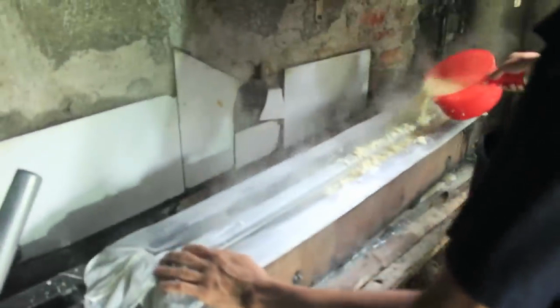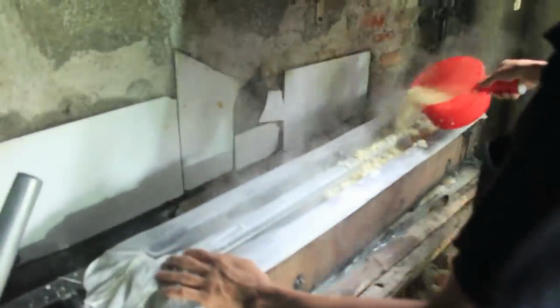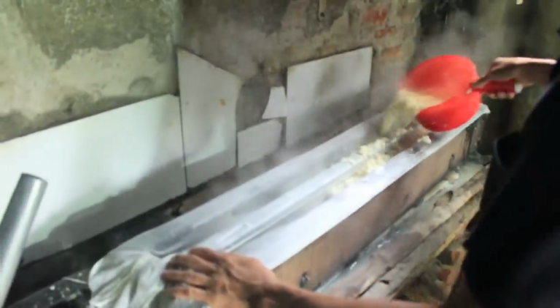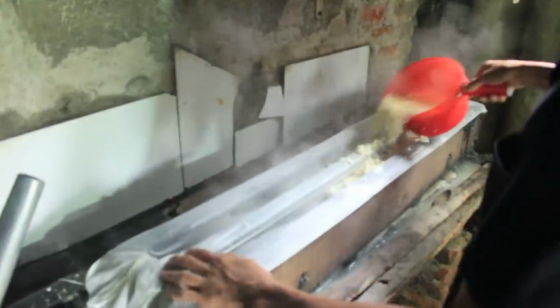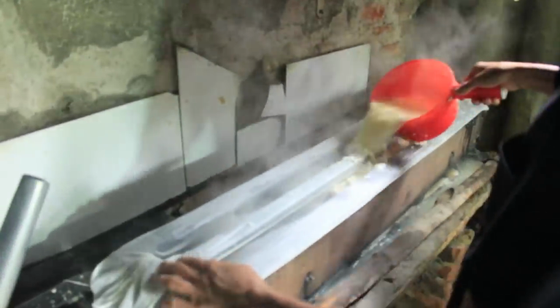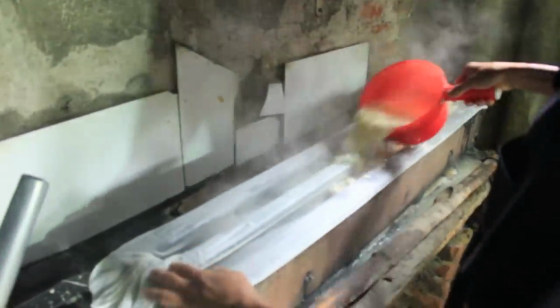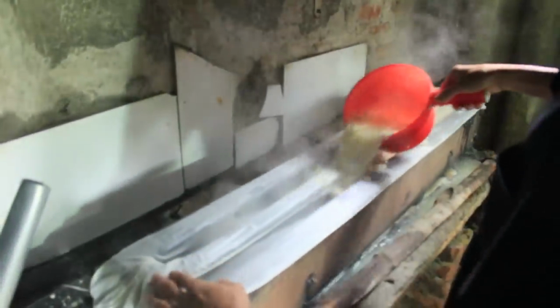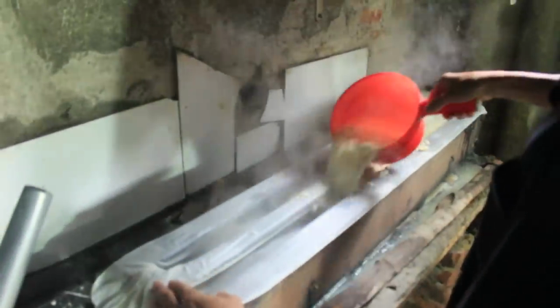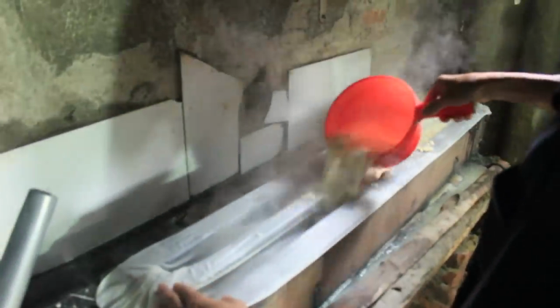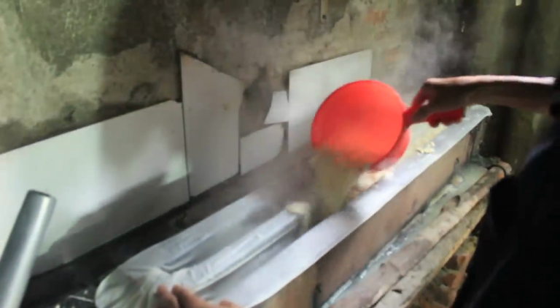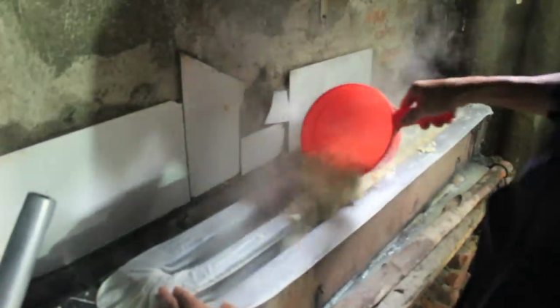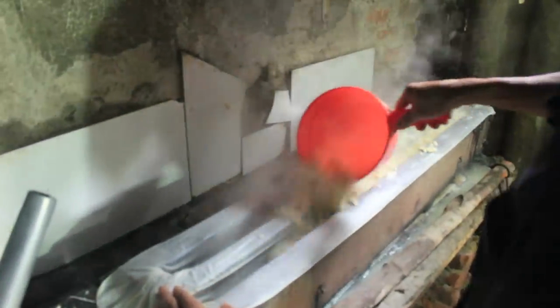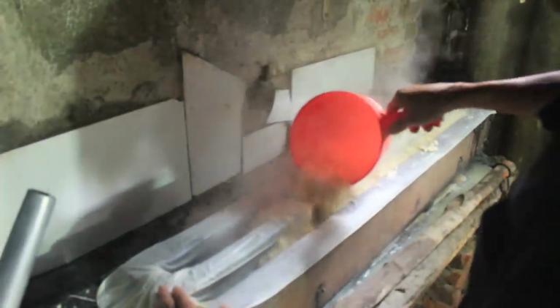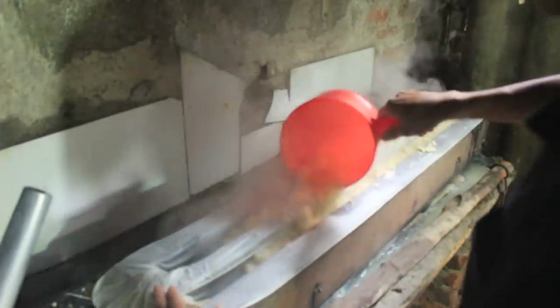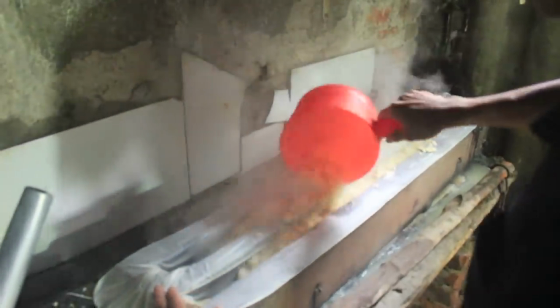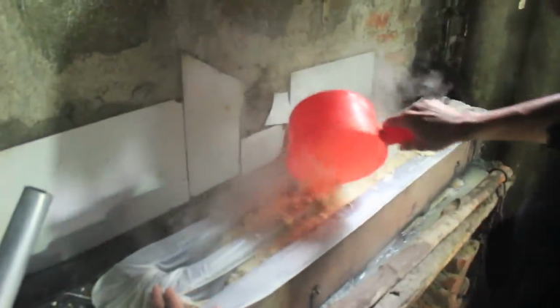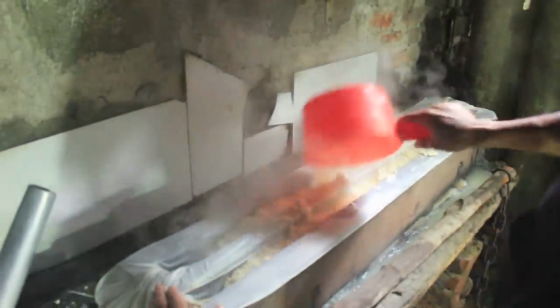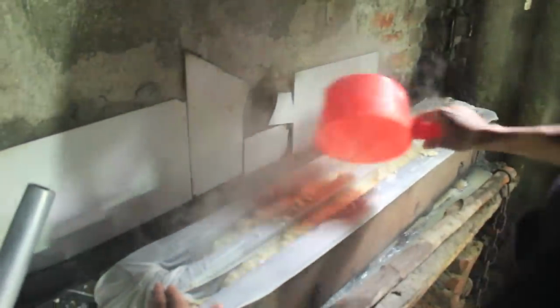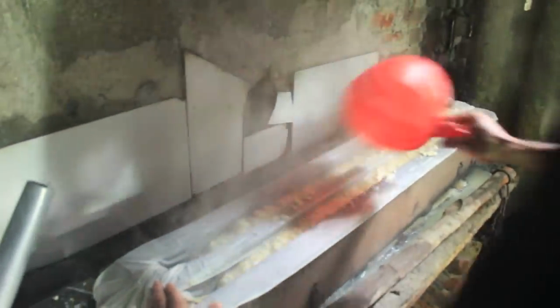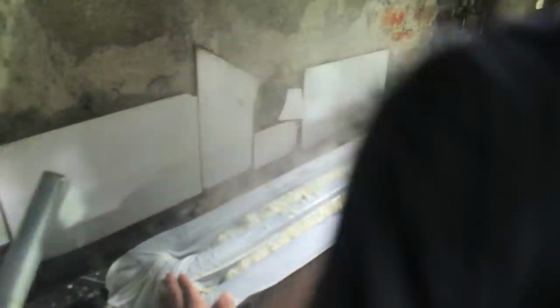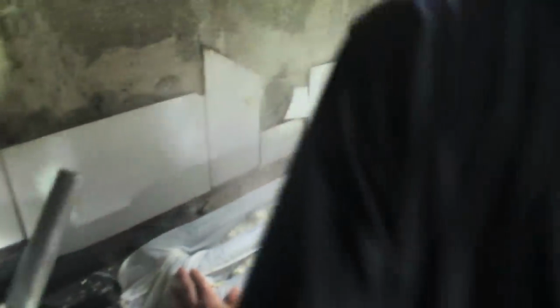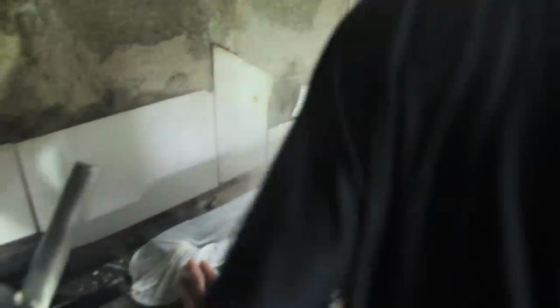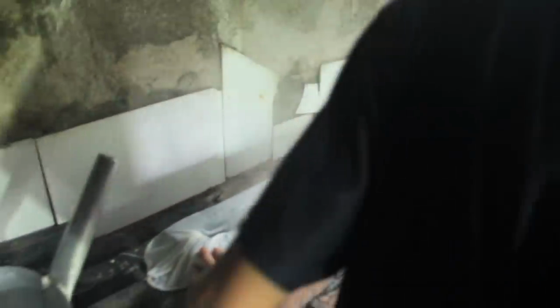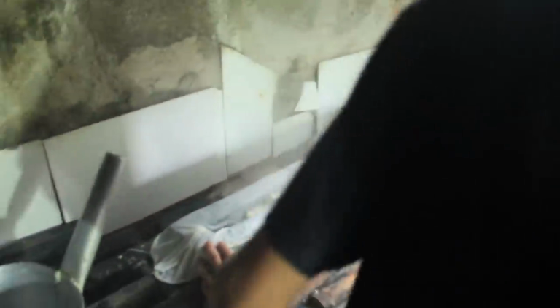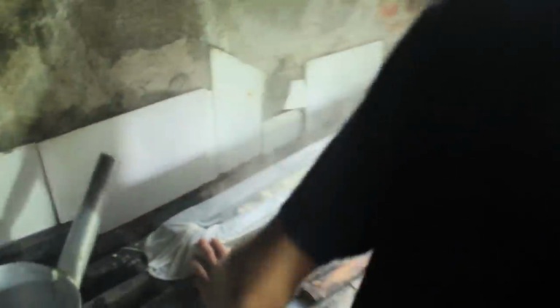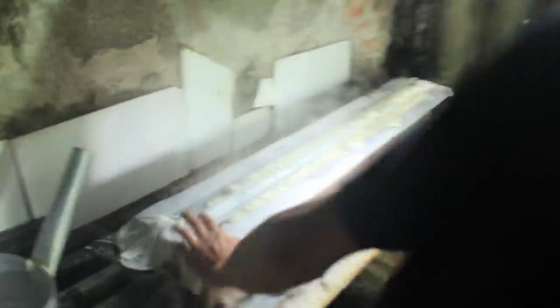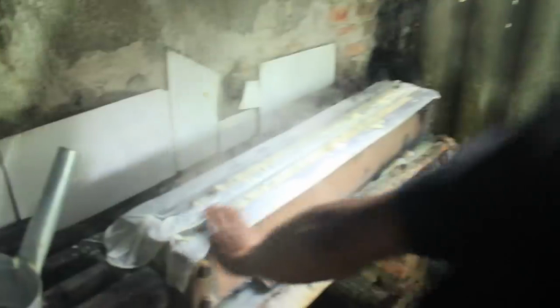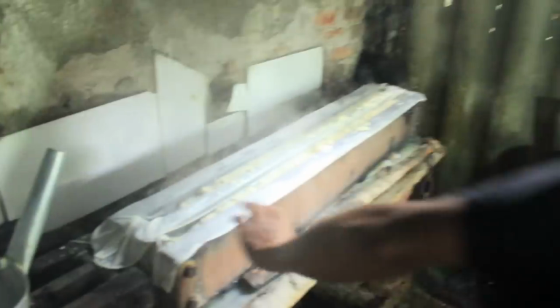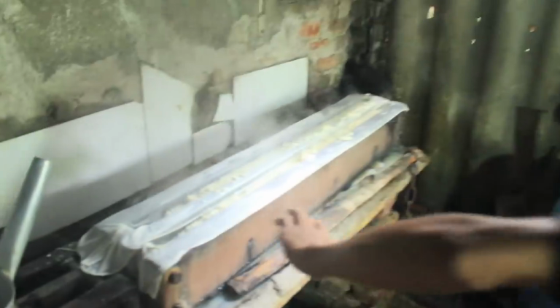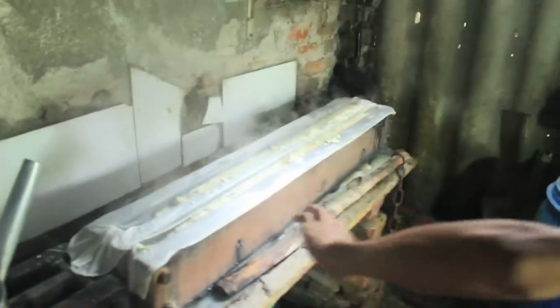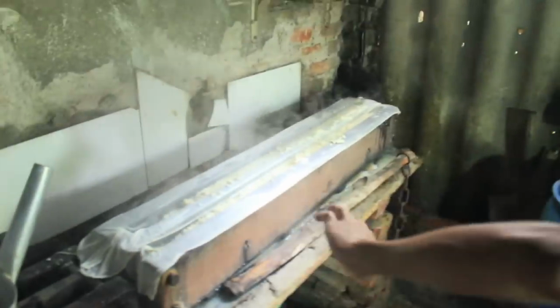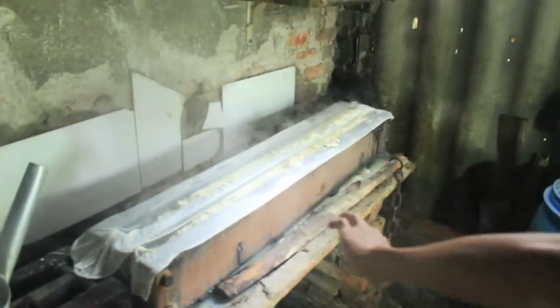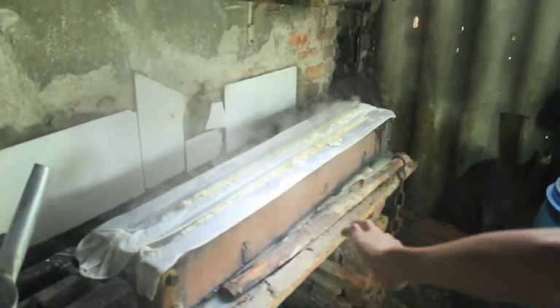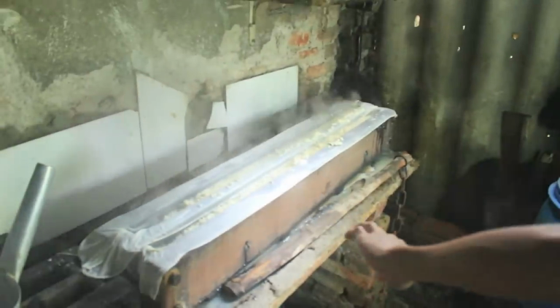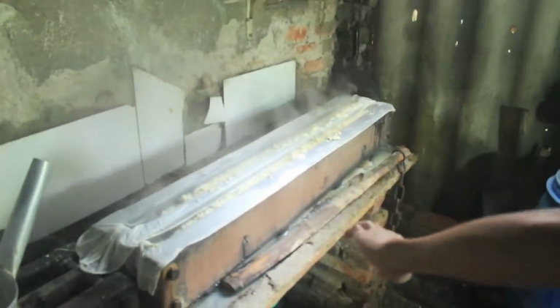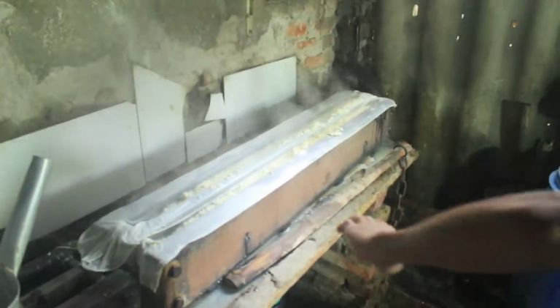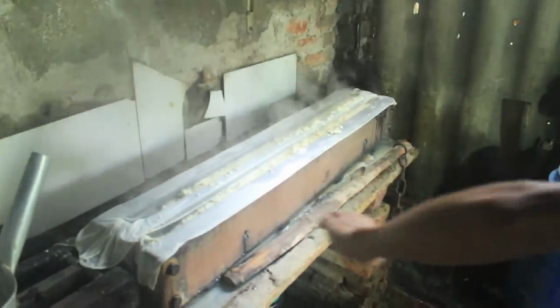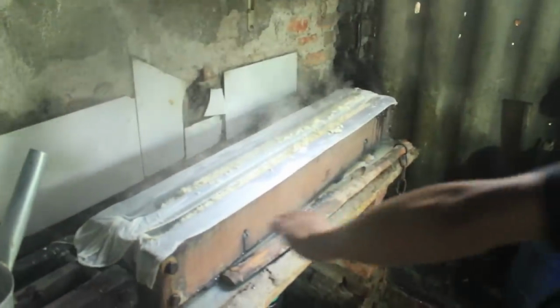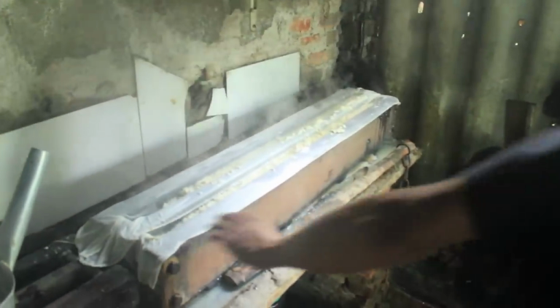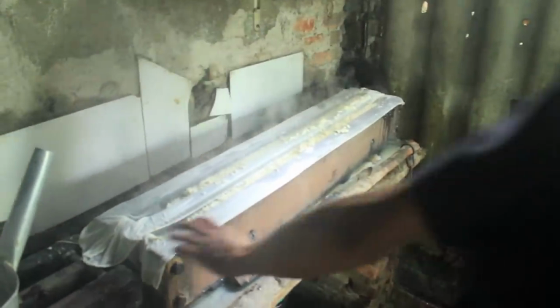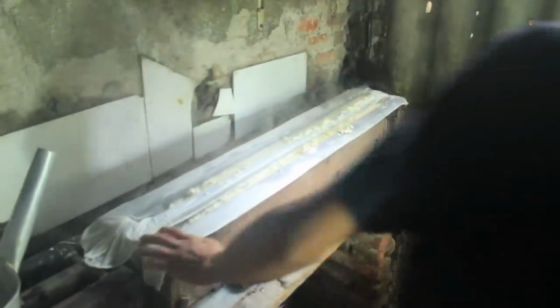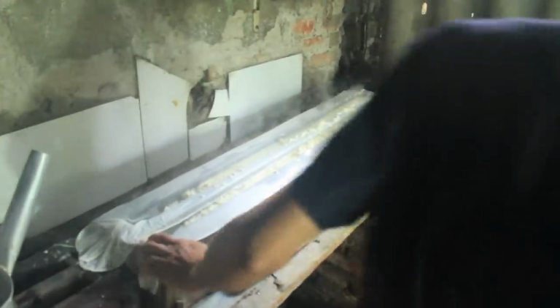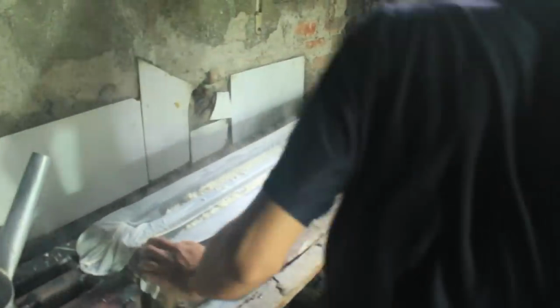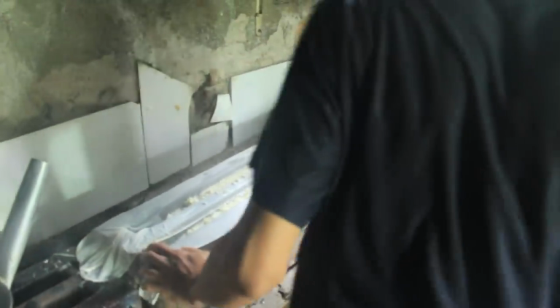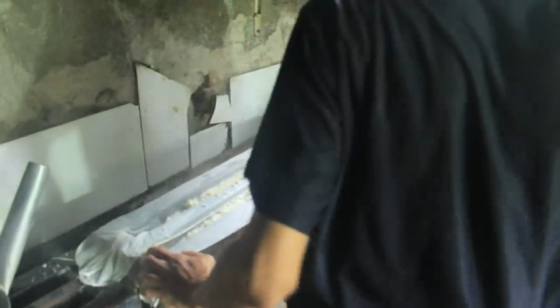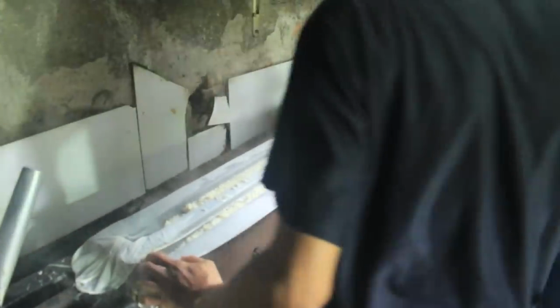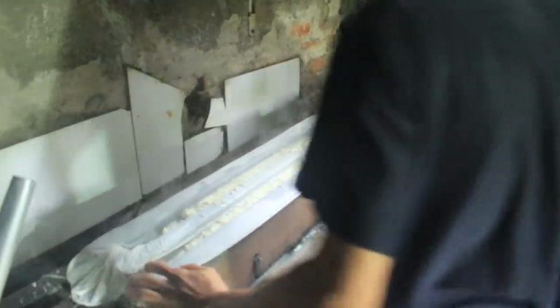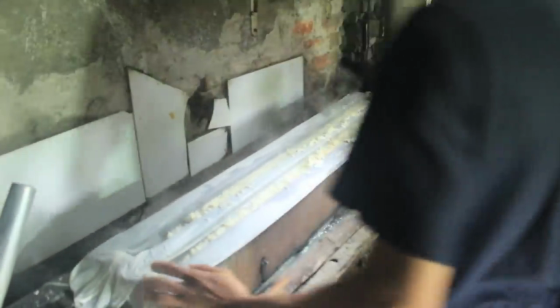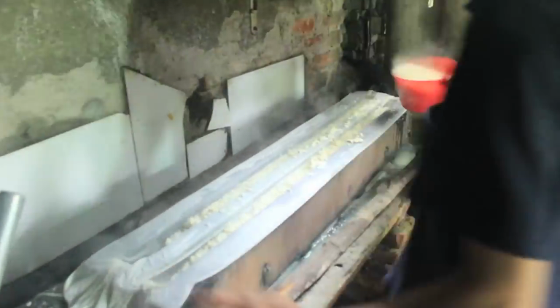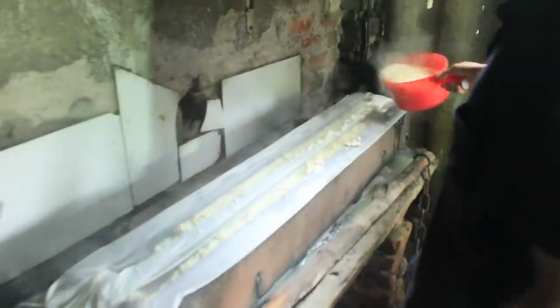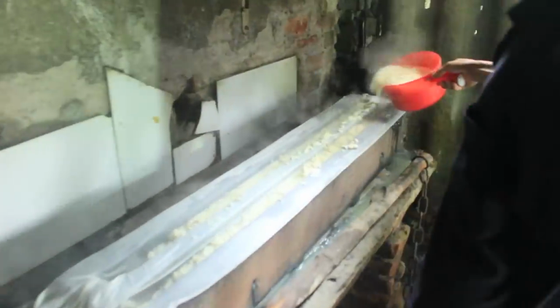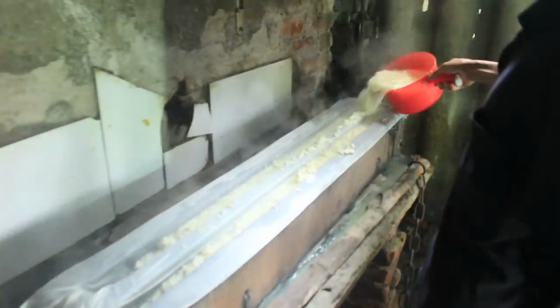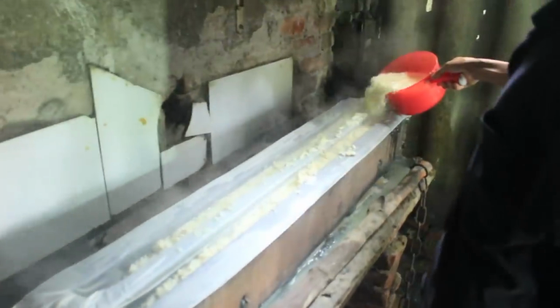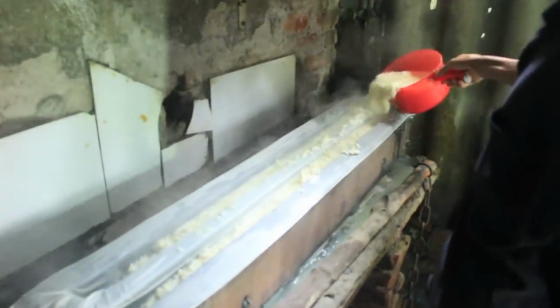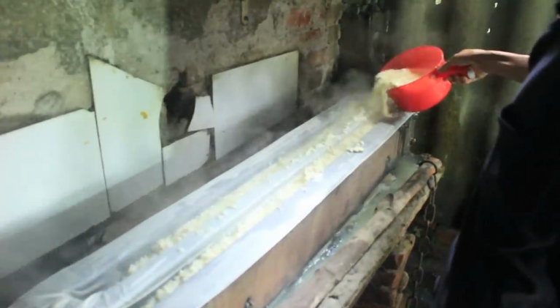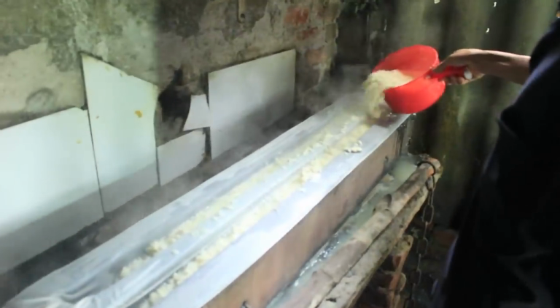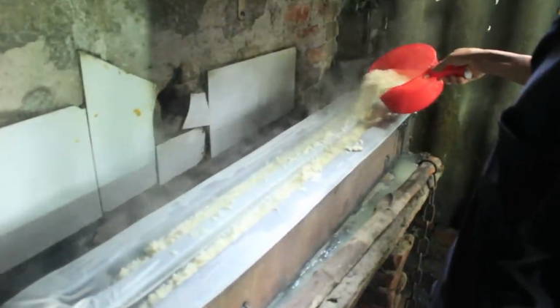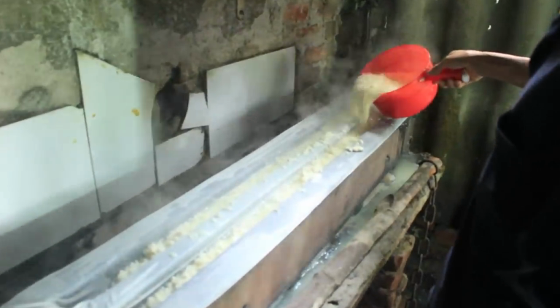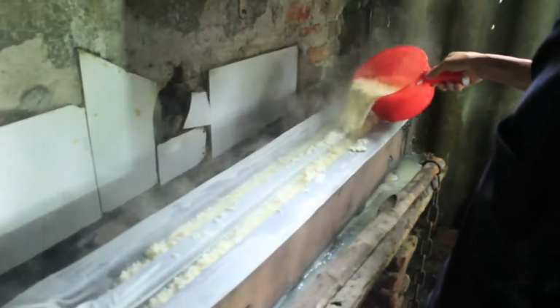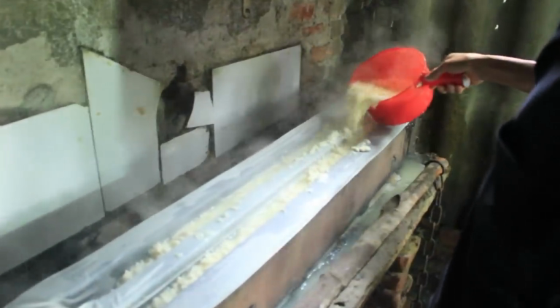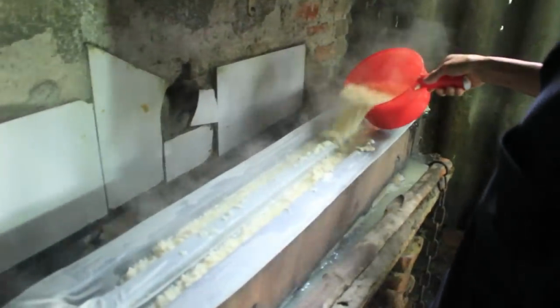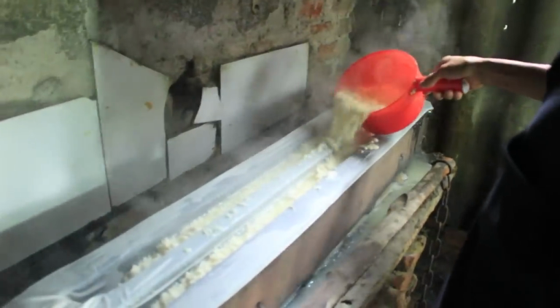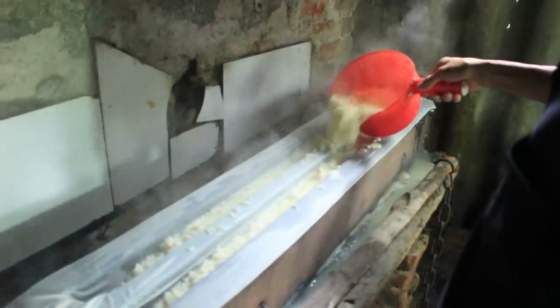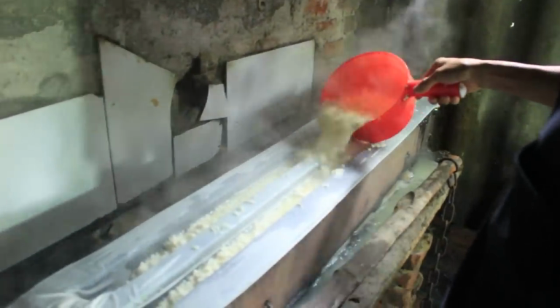After 15 minutes, the tofu maker fills up the long tofu curation forms with the hot soy curds.